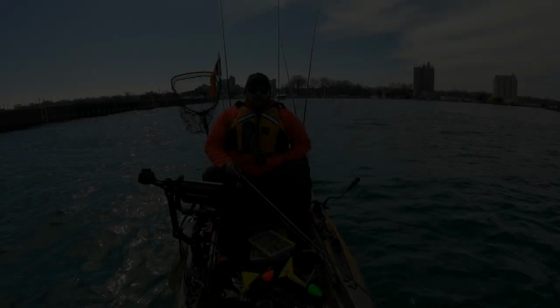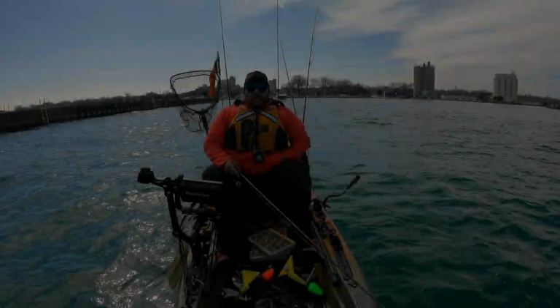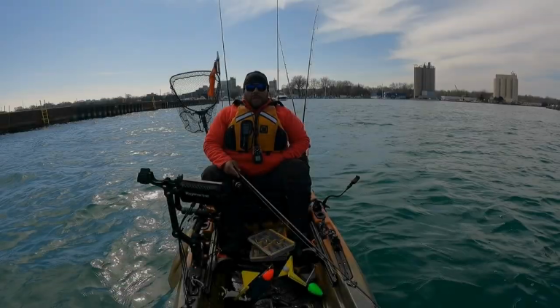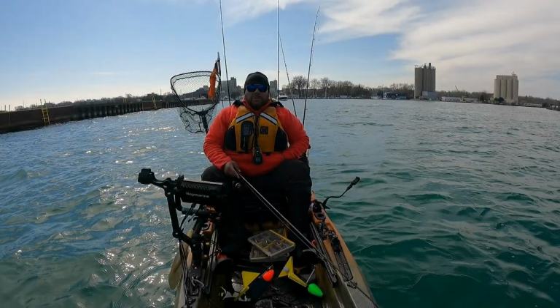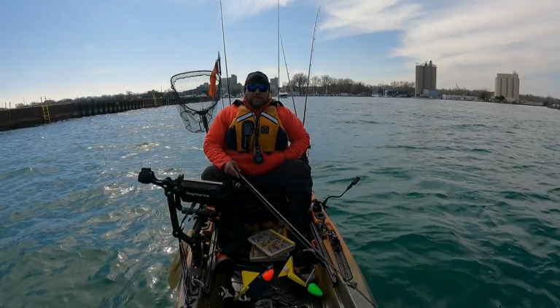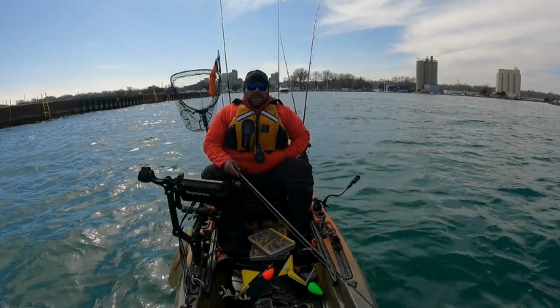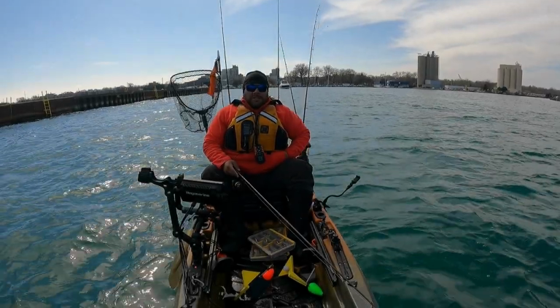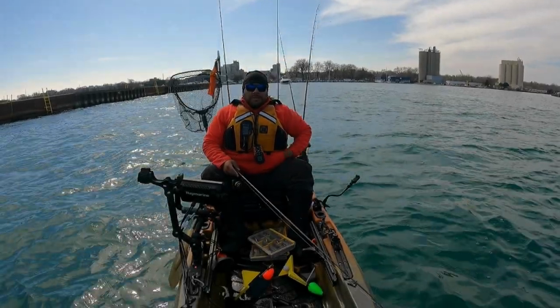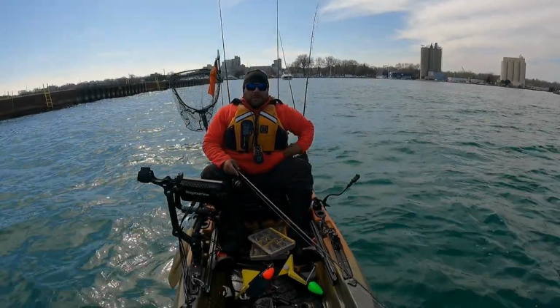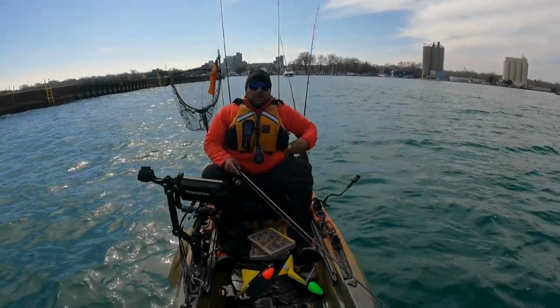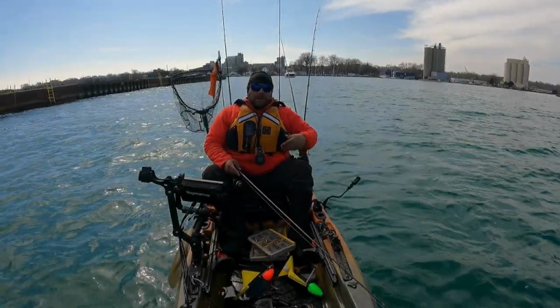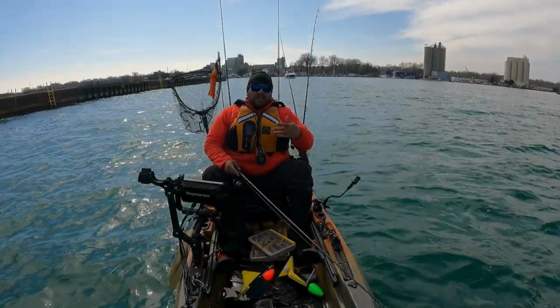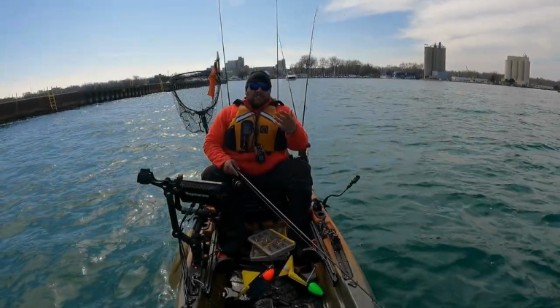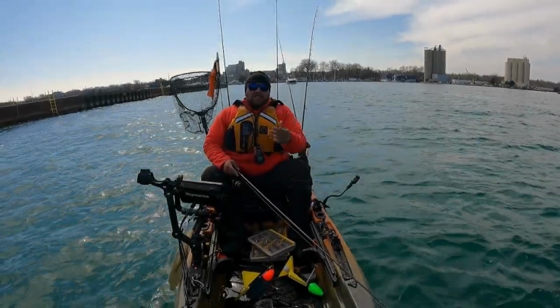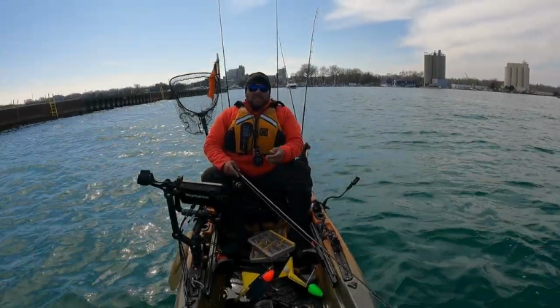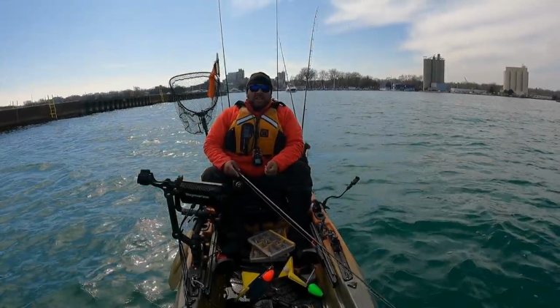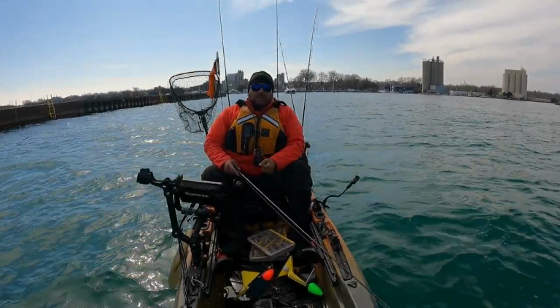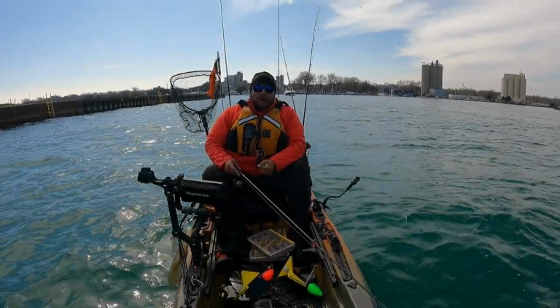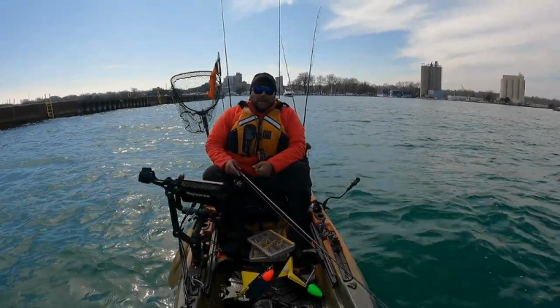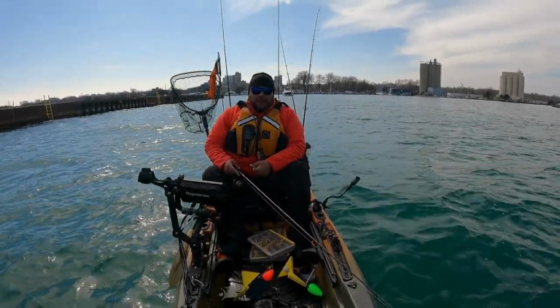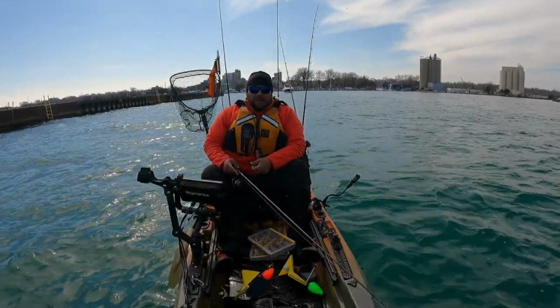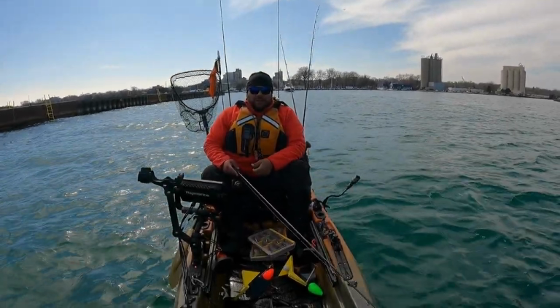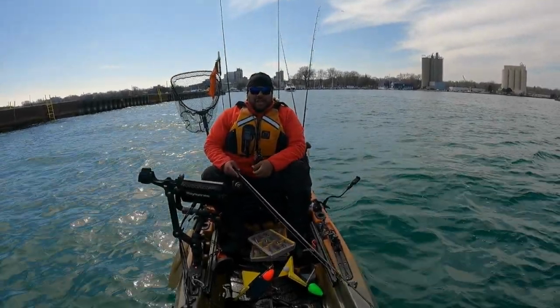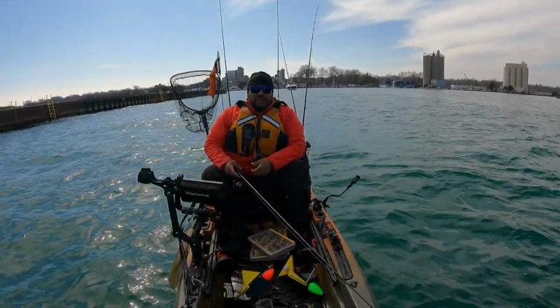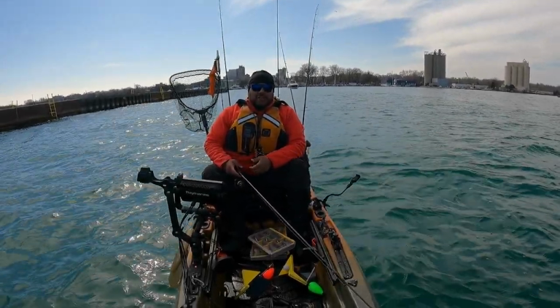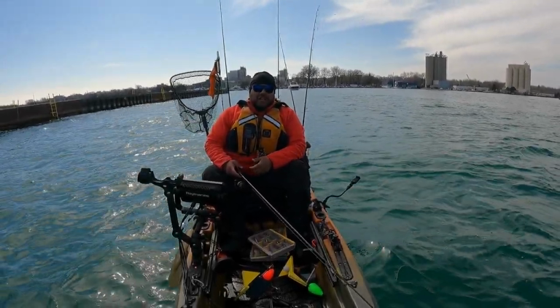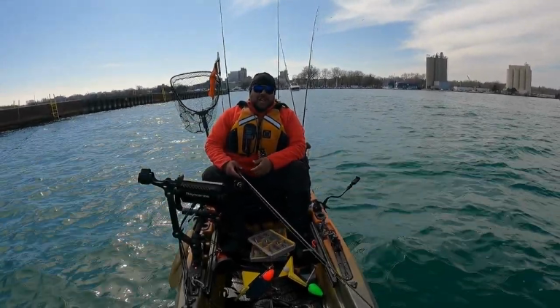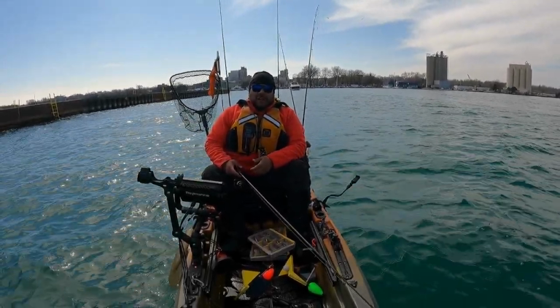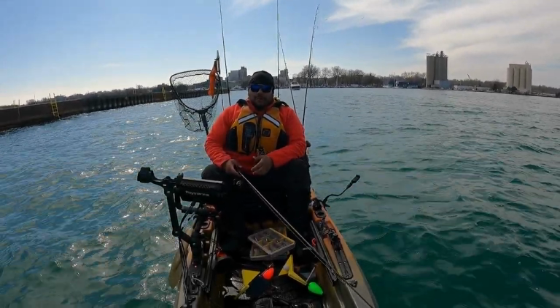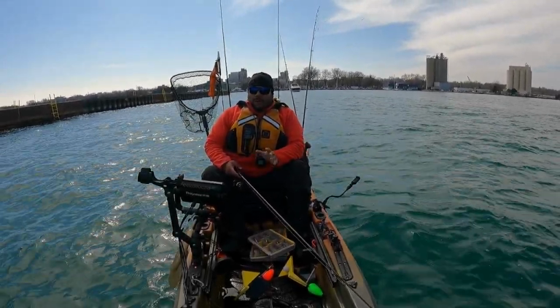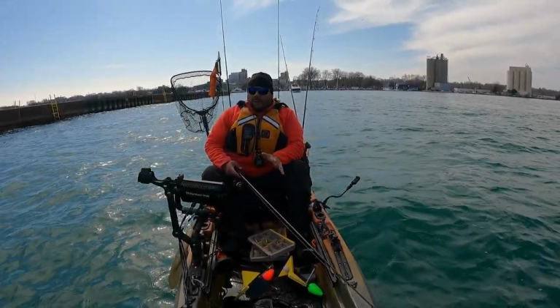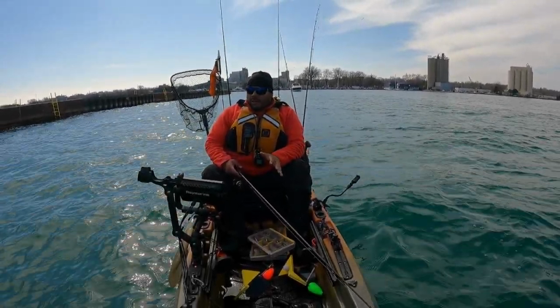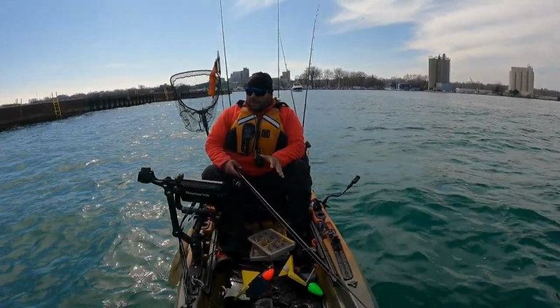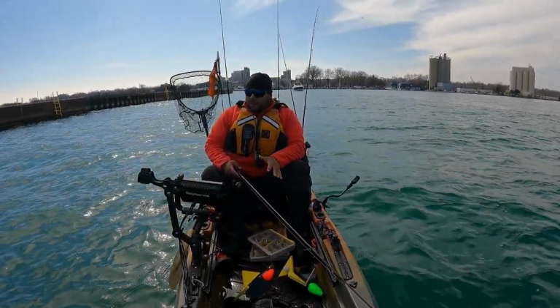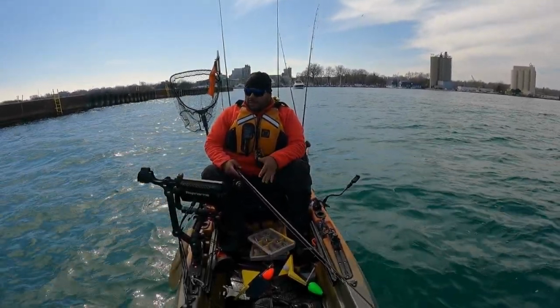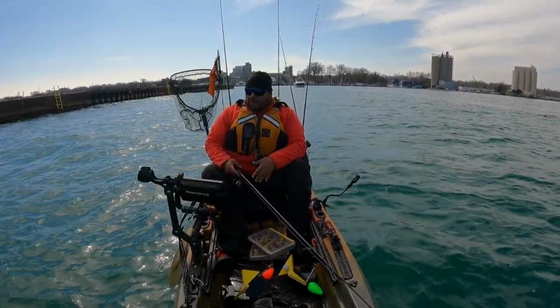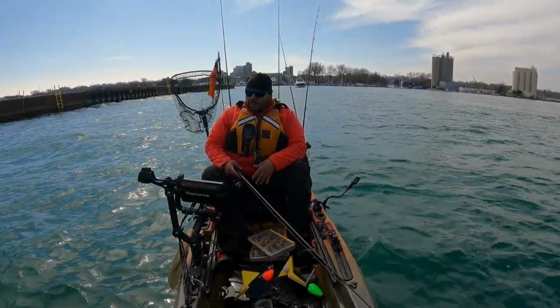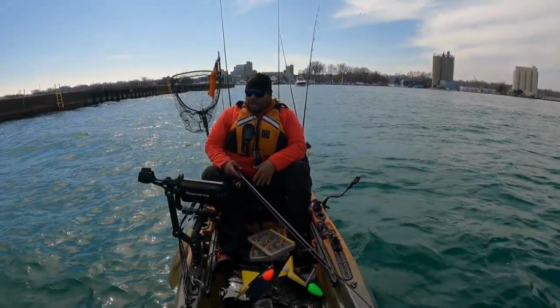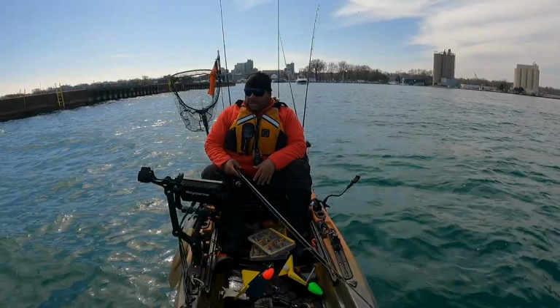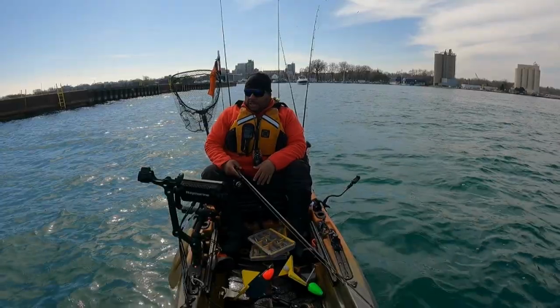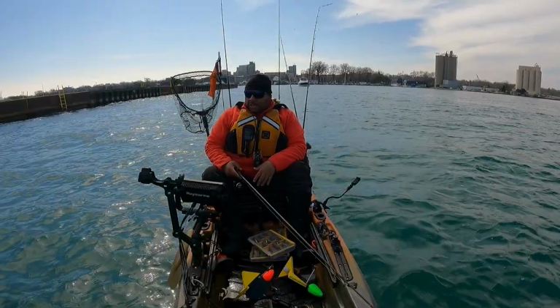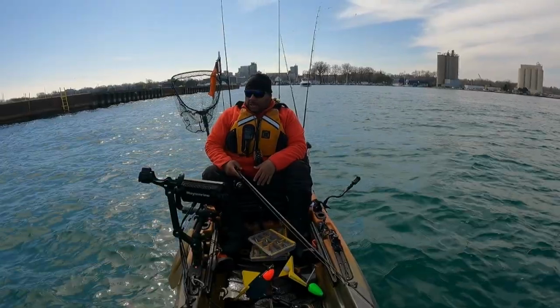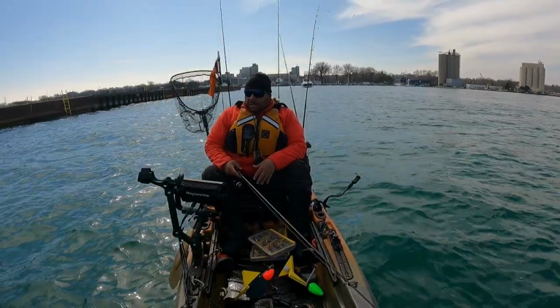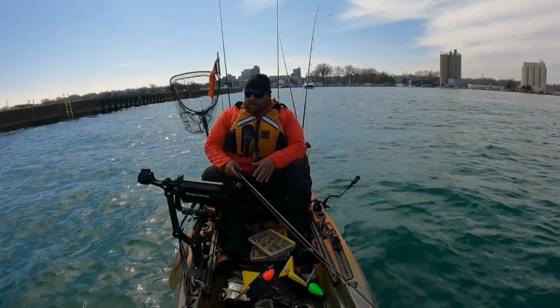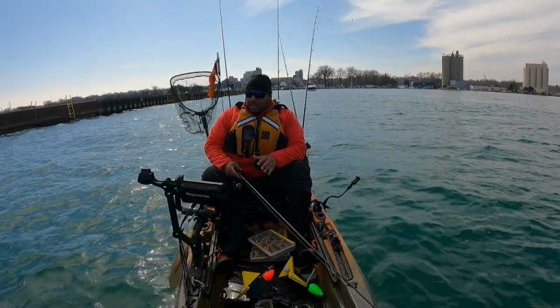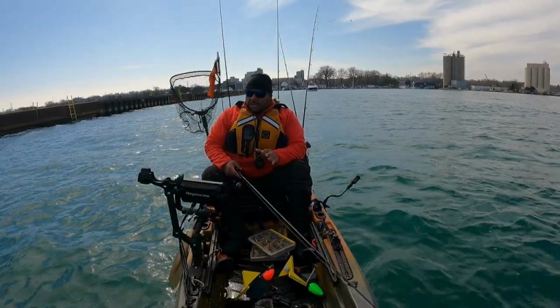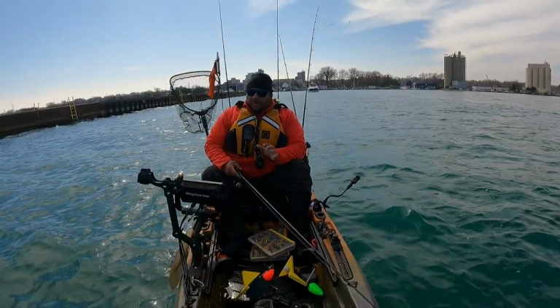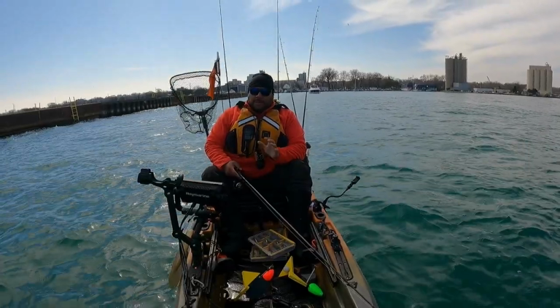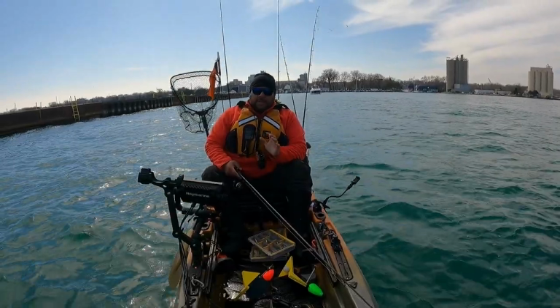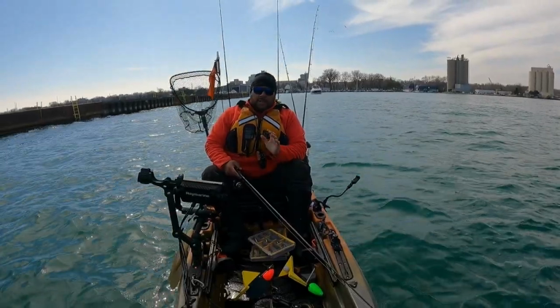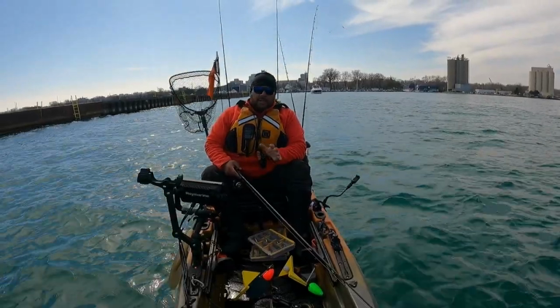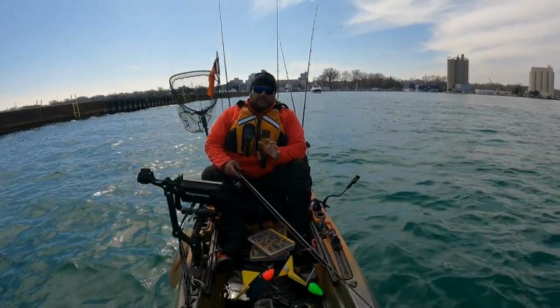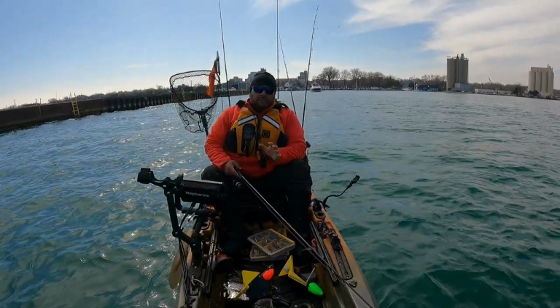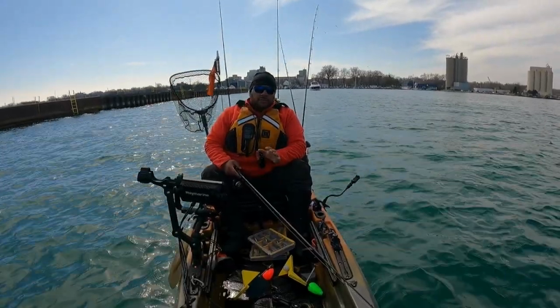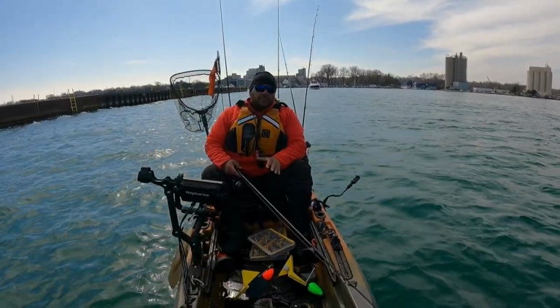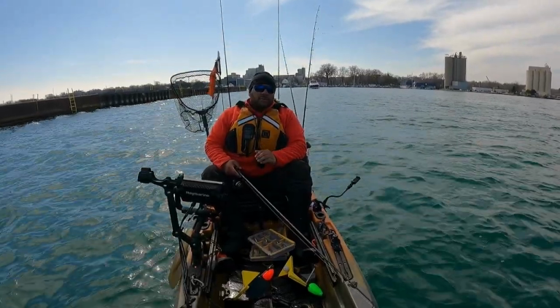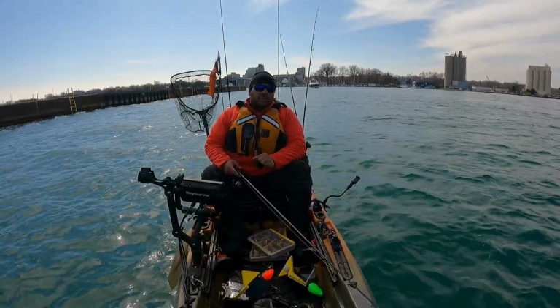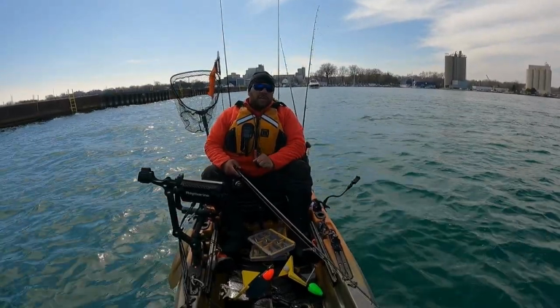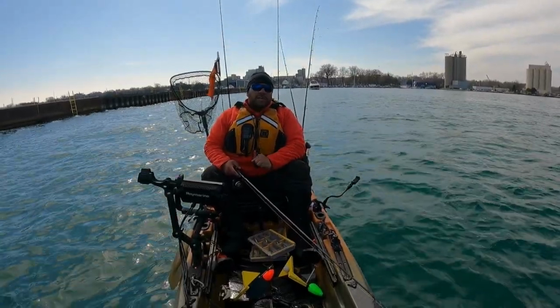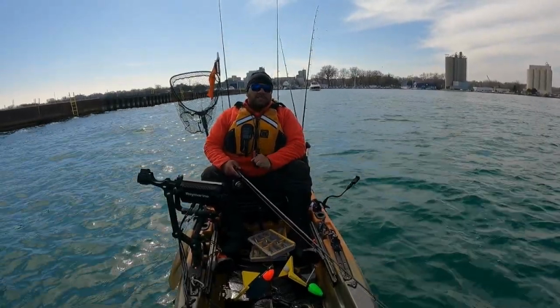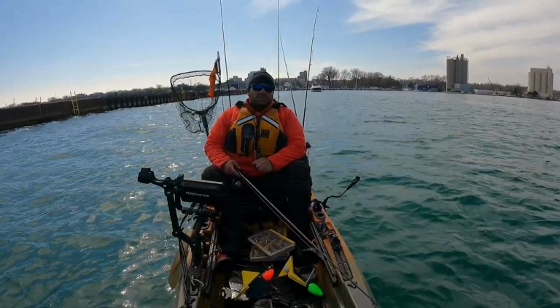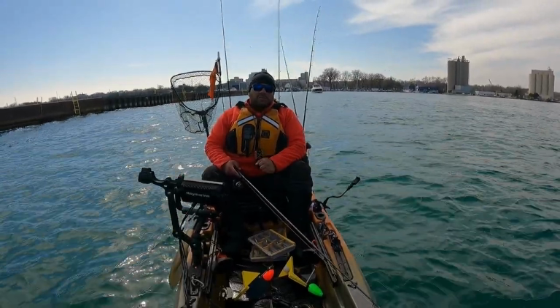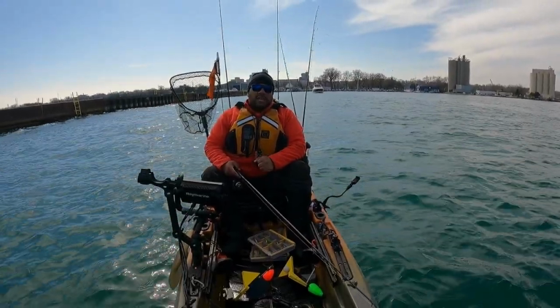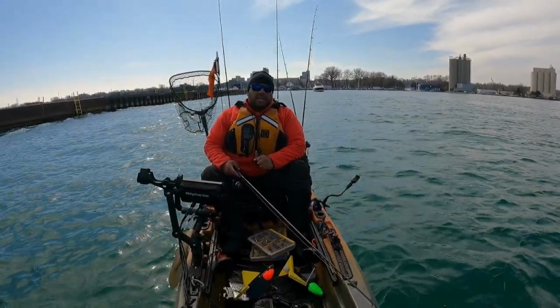Hey, what's up guys? Welcome back to the channel. Michael here, Shai Sidiak. We're out on Lake Michigan. Here's what's going on today.